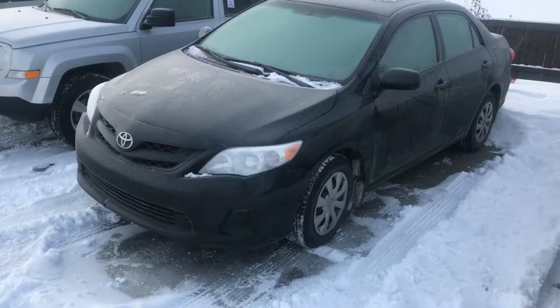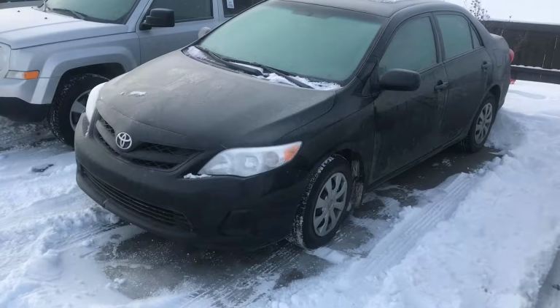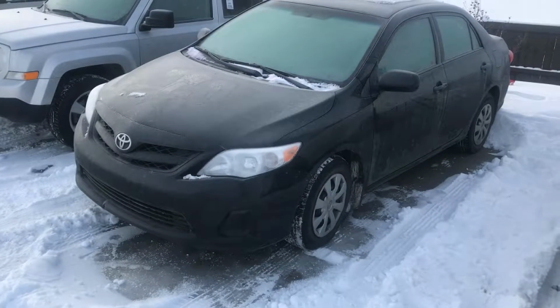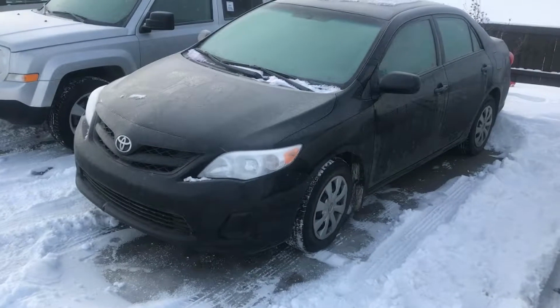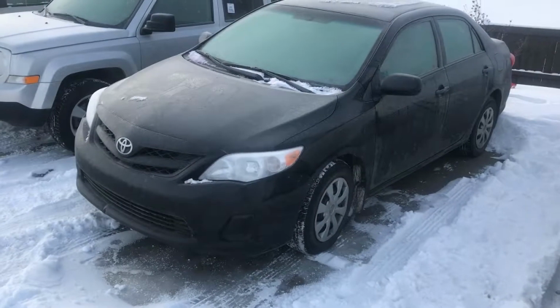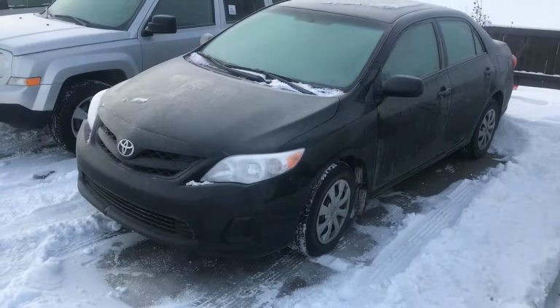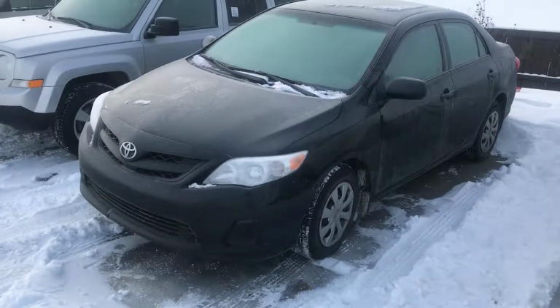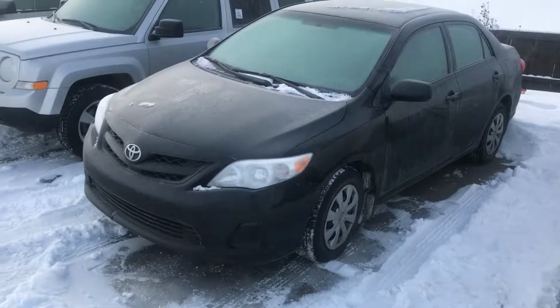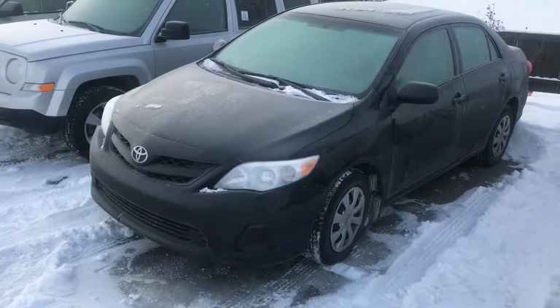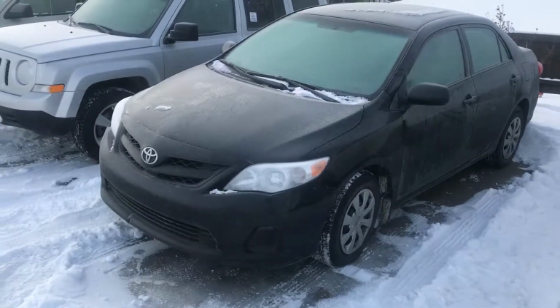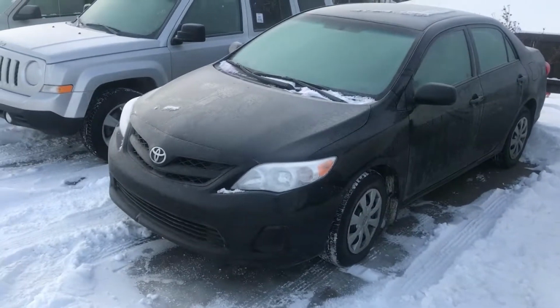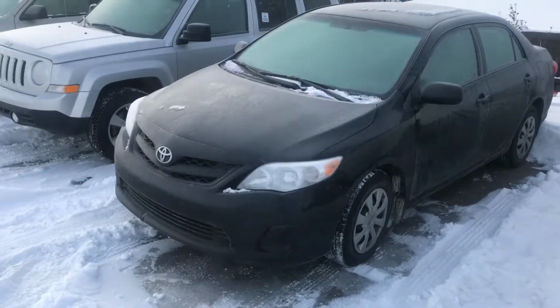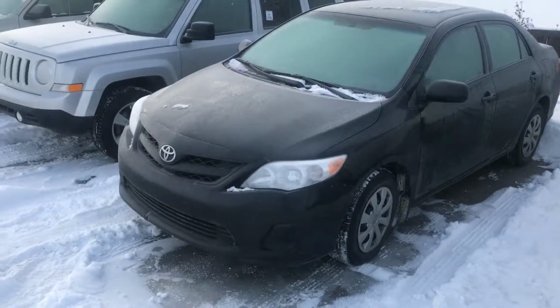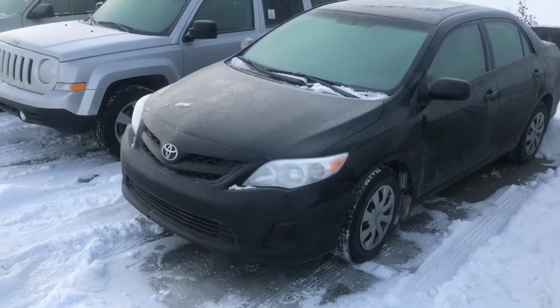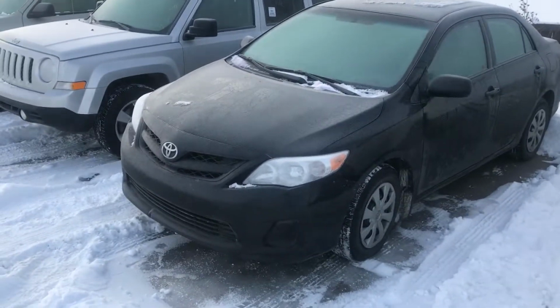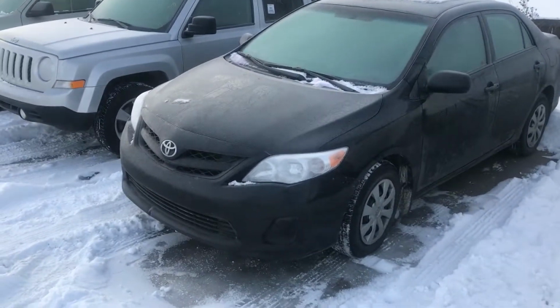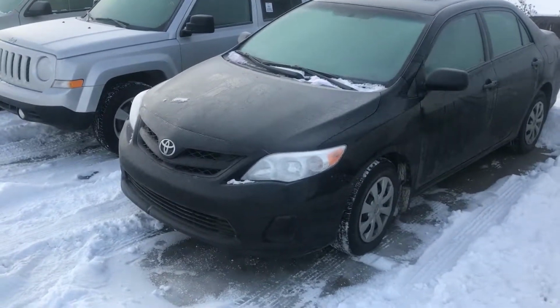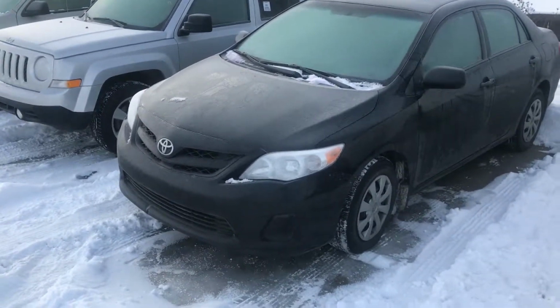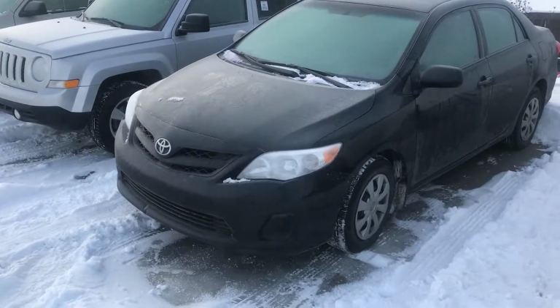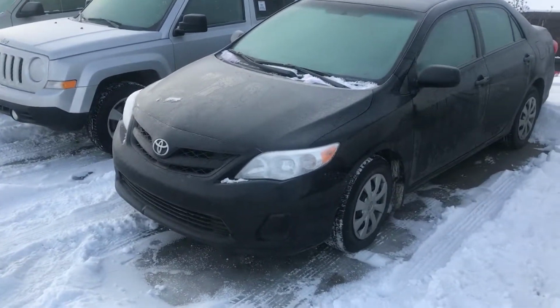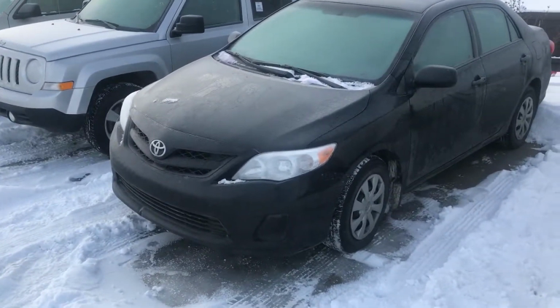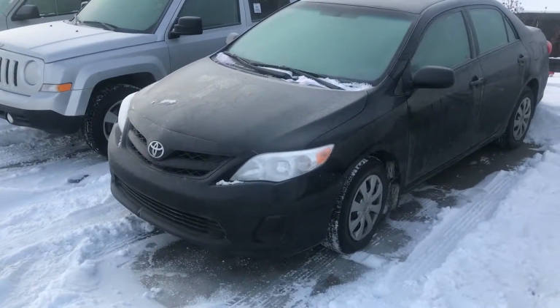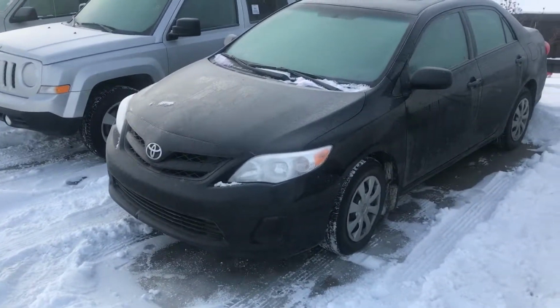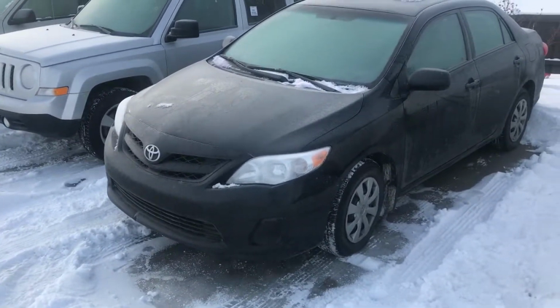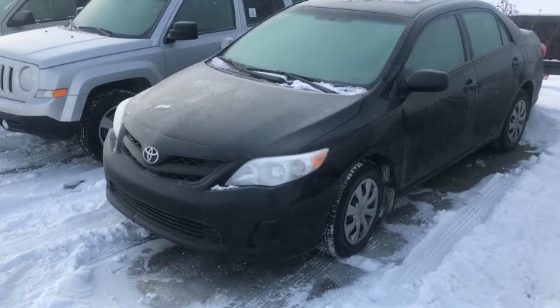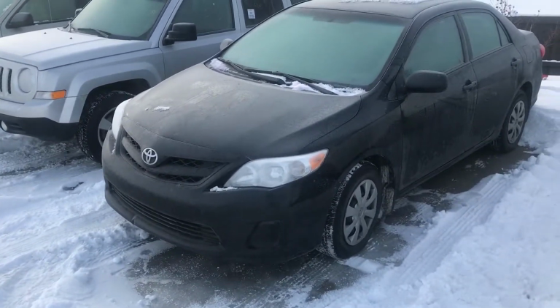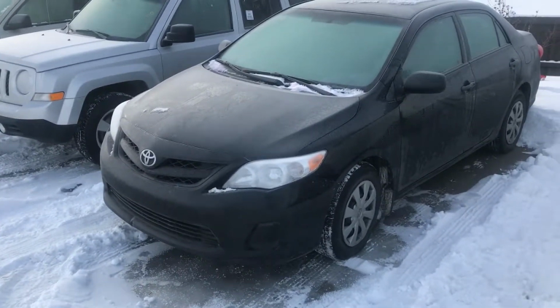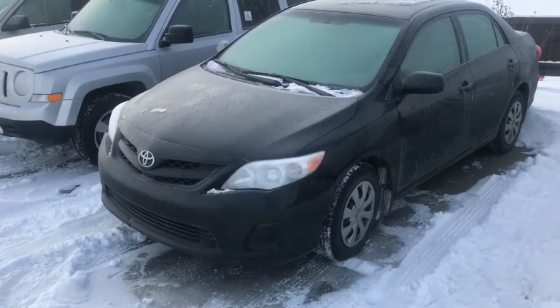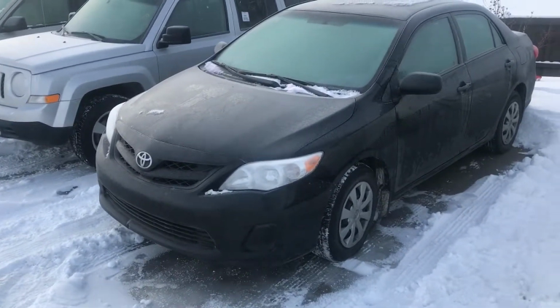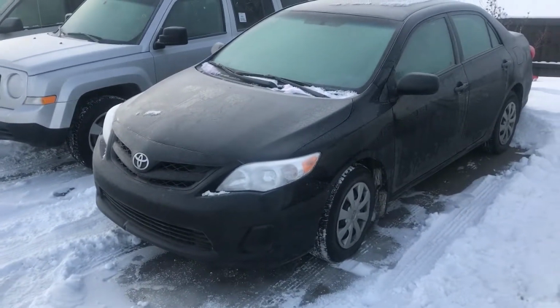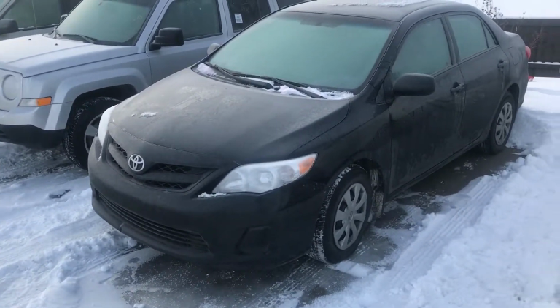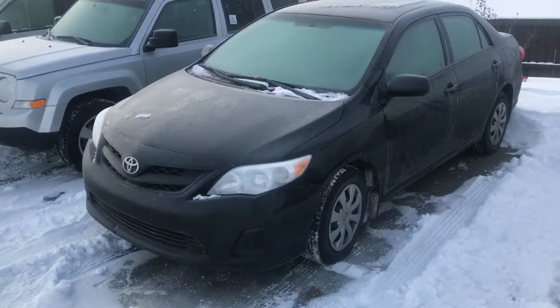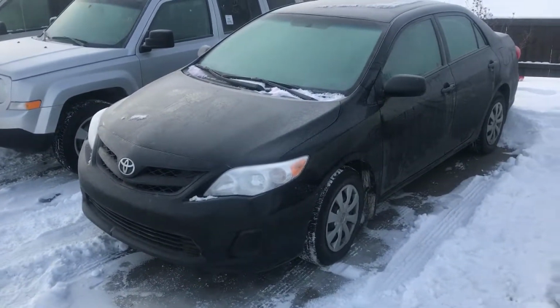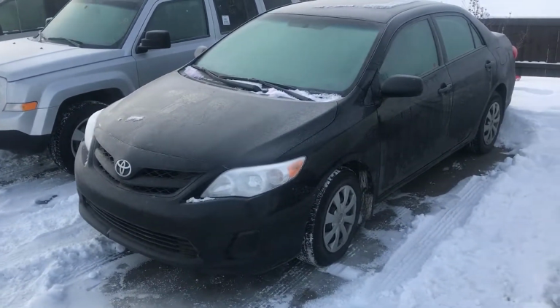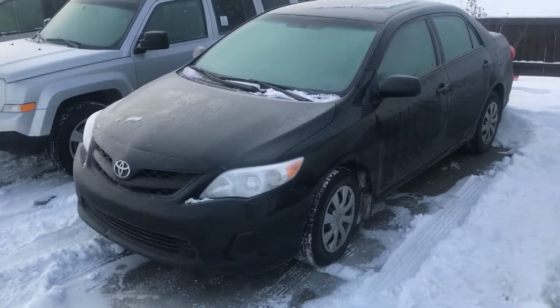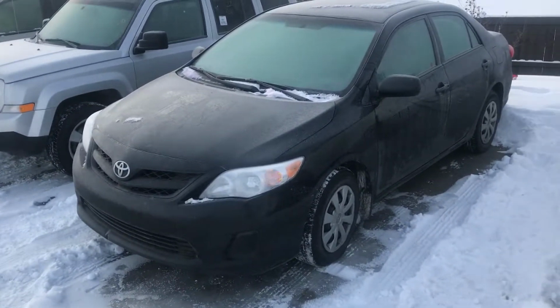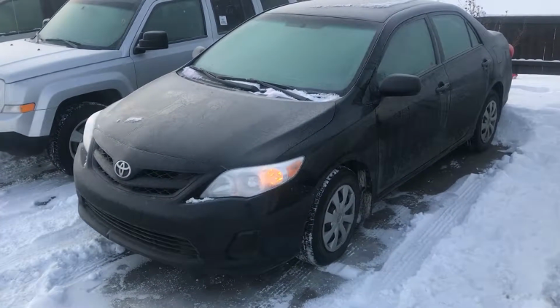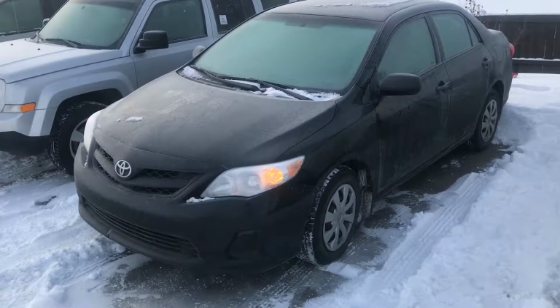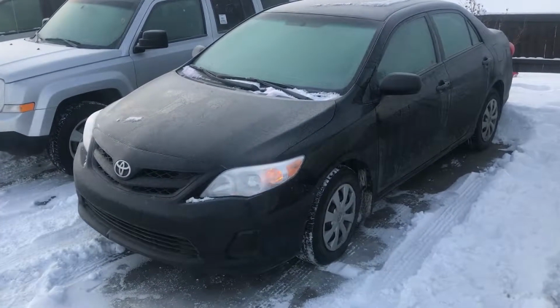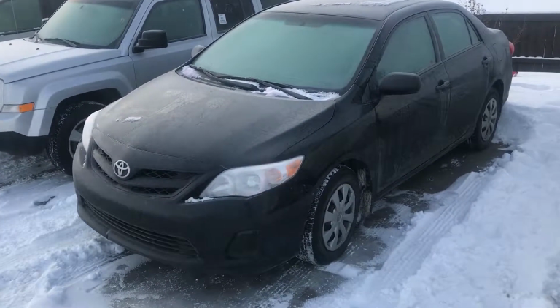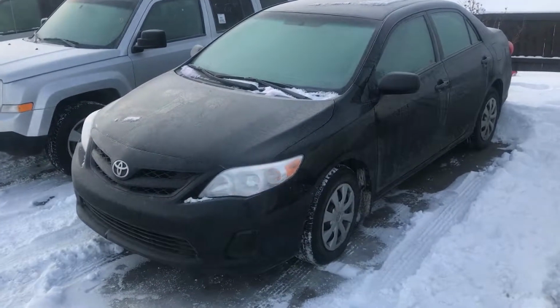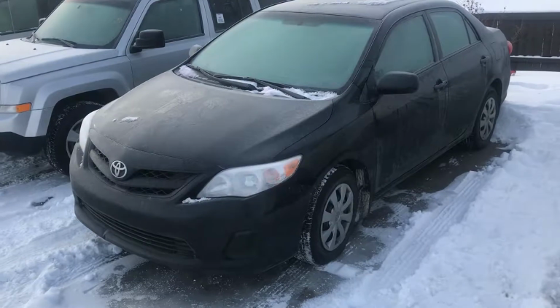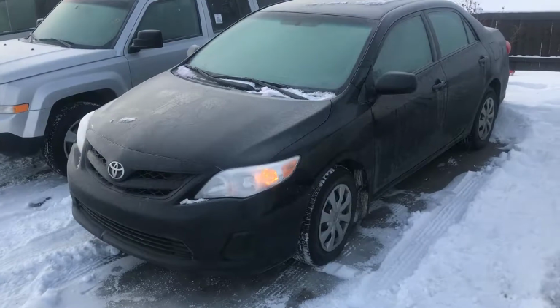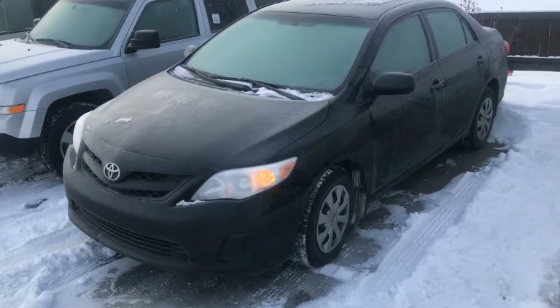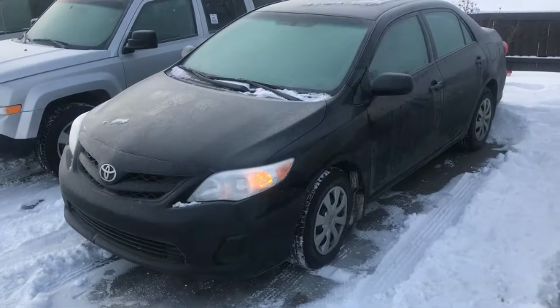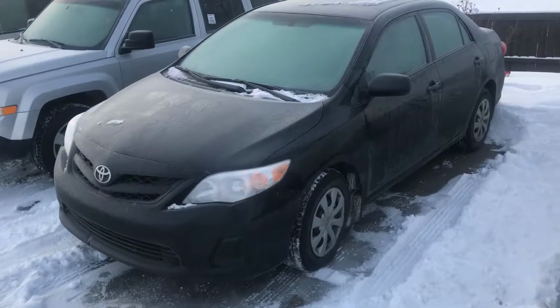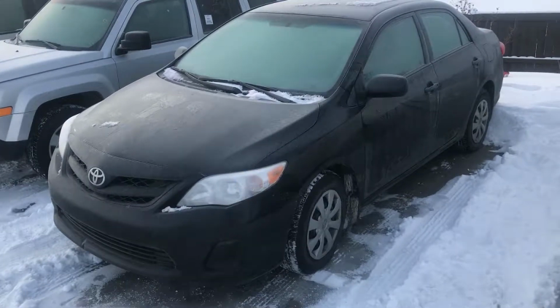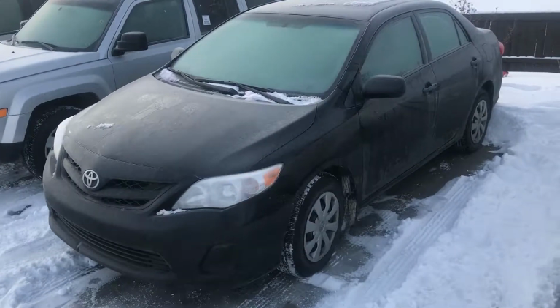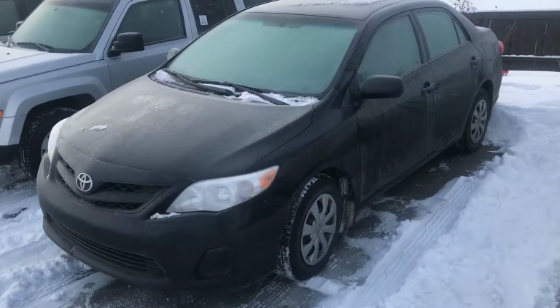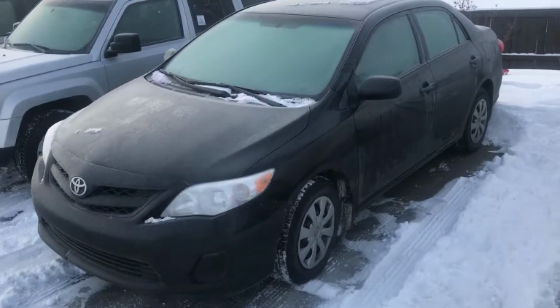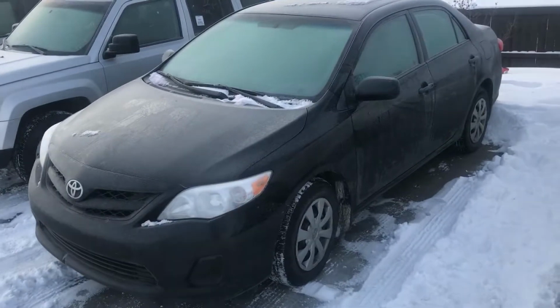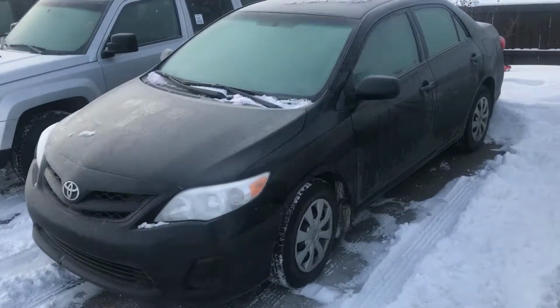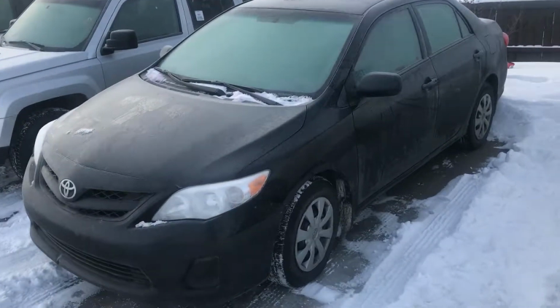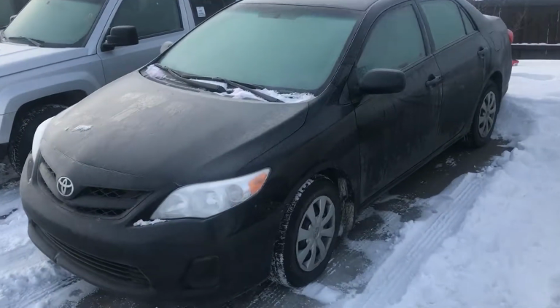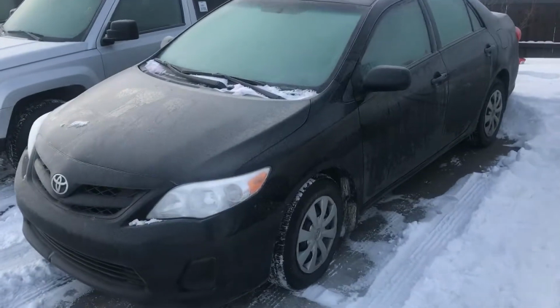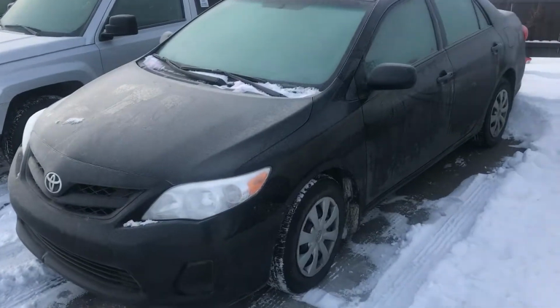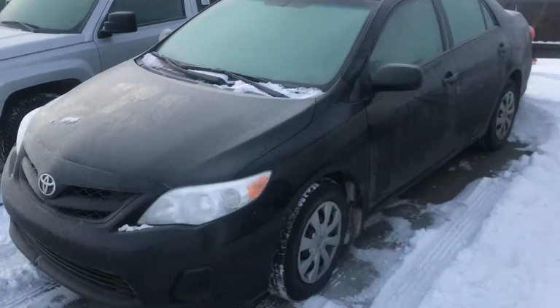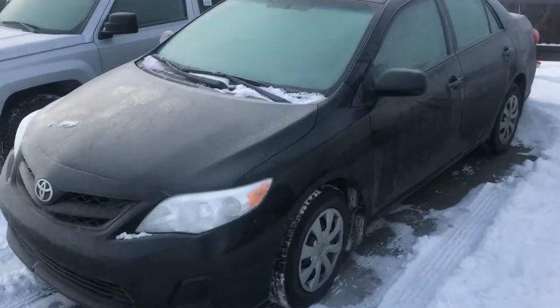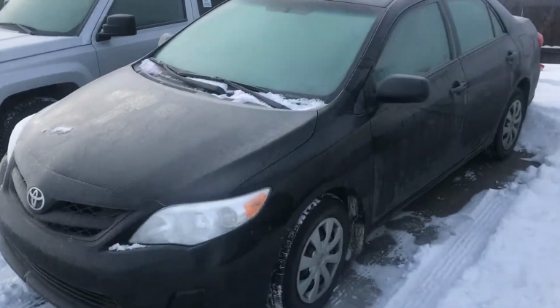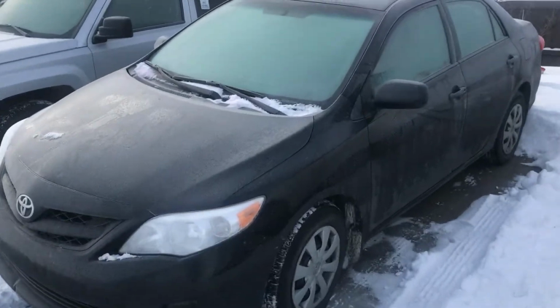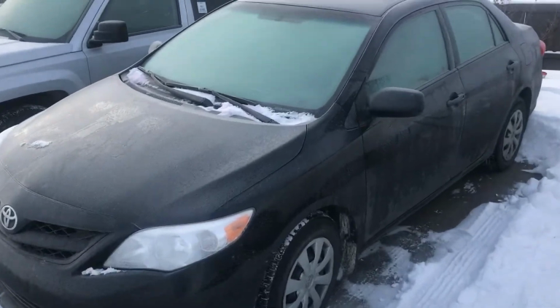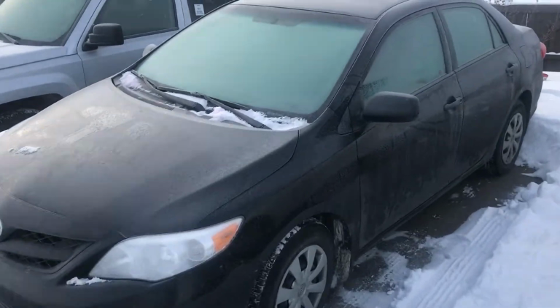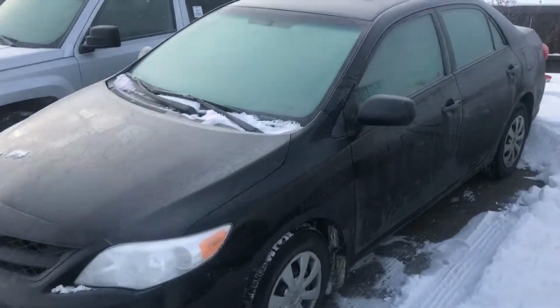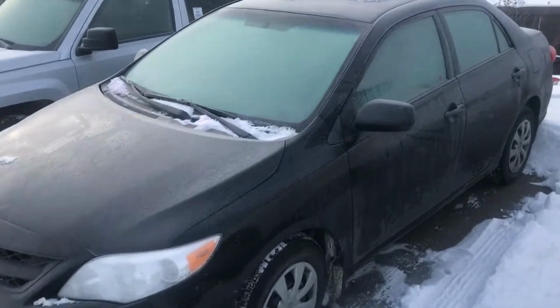Hey, it's Ryan here with River City Hyundai. I wanted you to be the first to get a look at this Corolla. We just took it in, and it's currently sitting in our fresh trades.